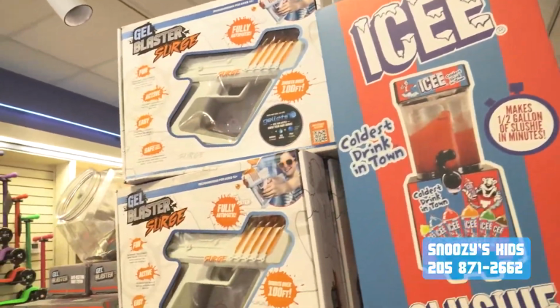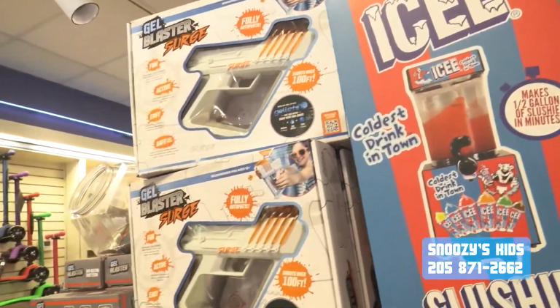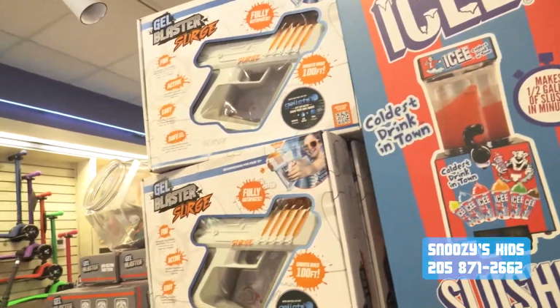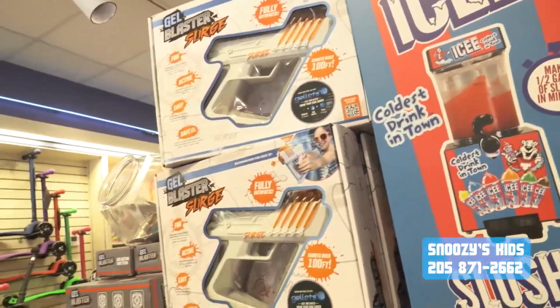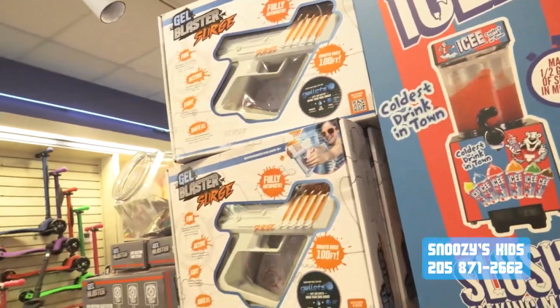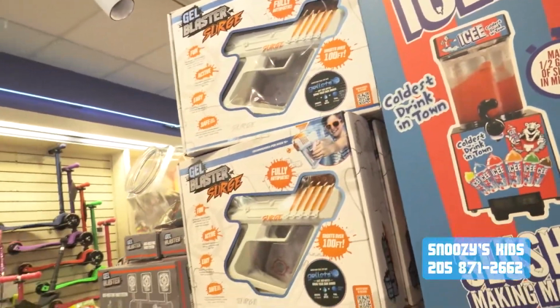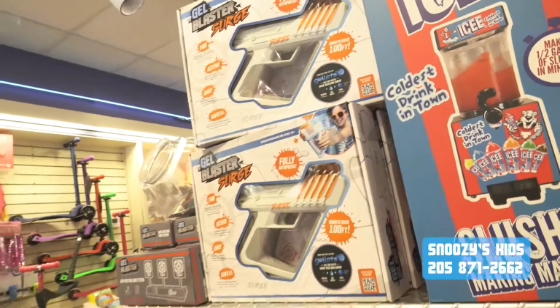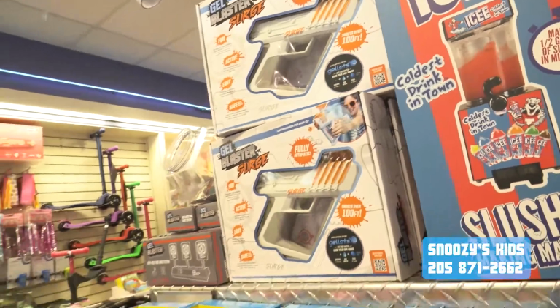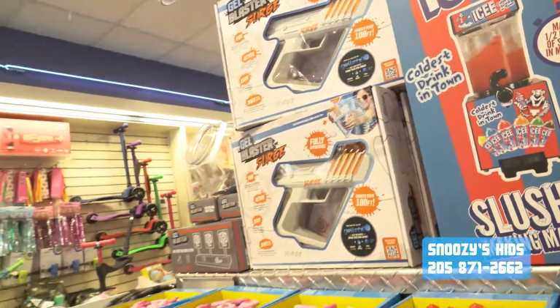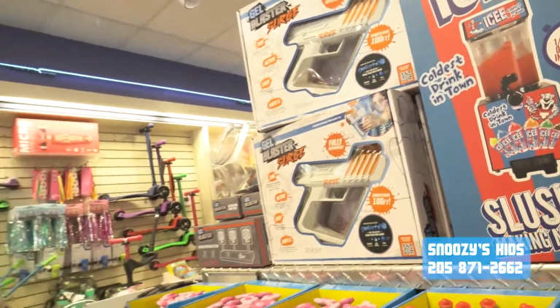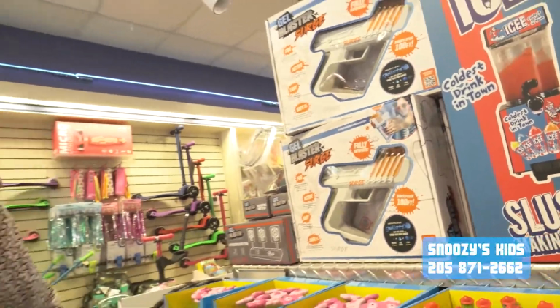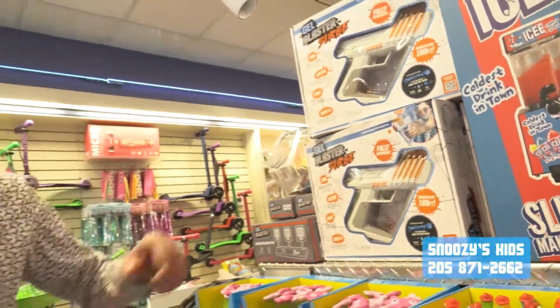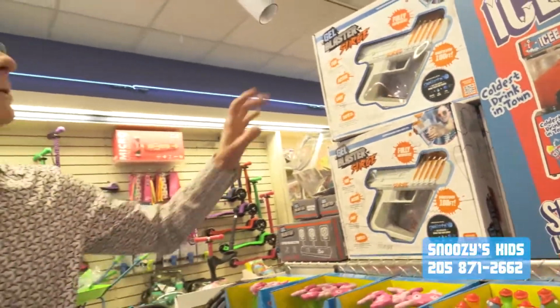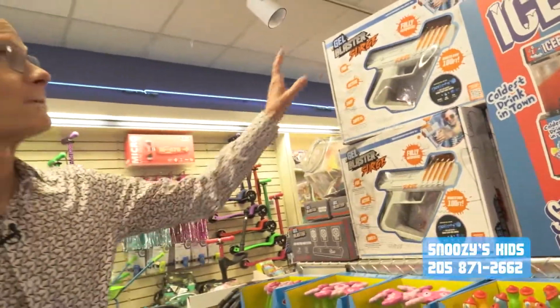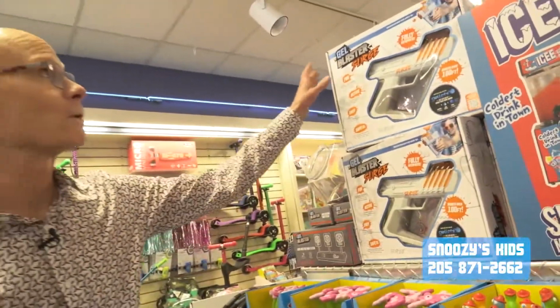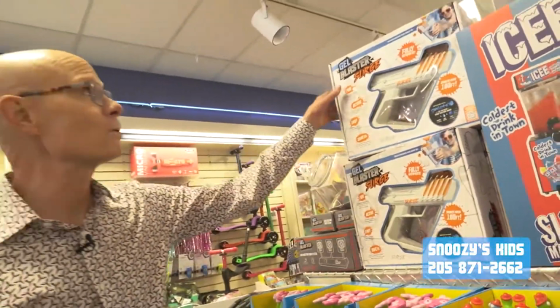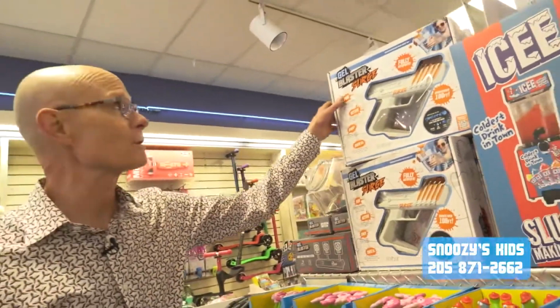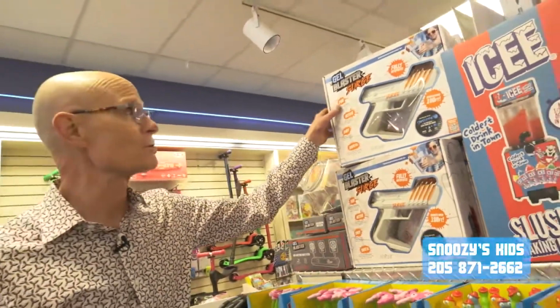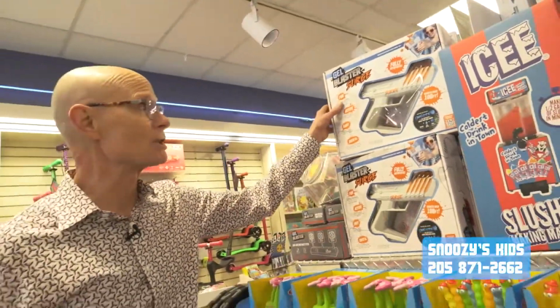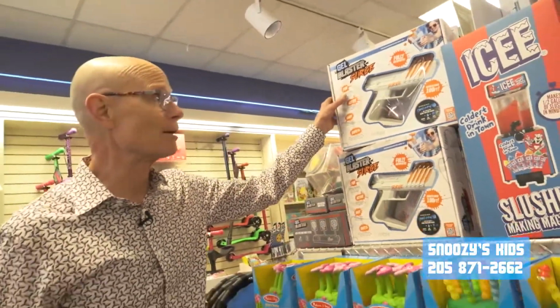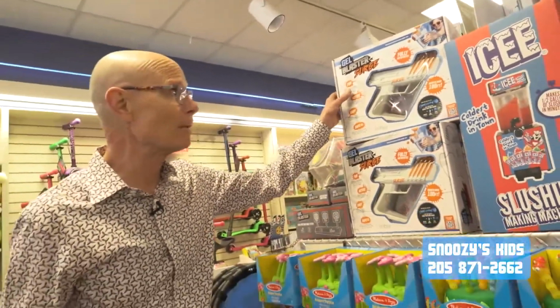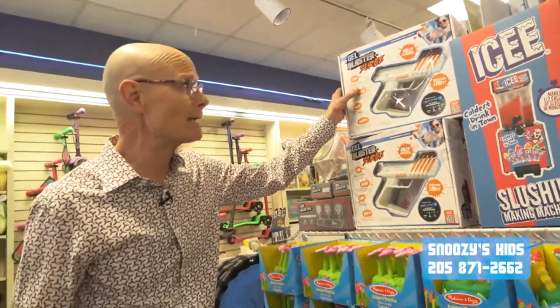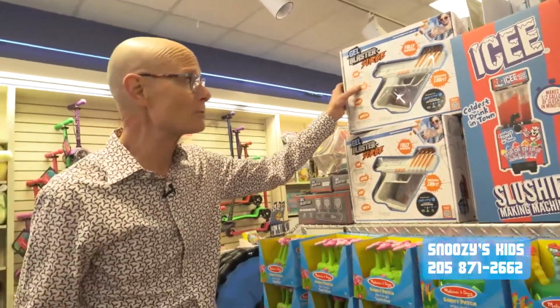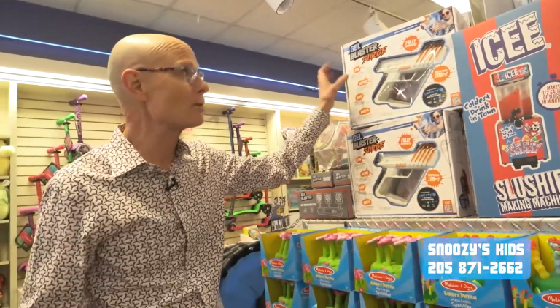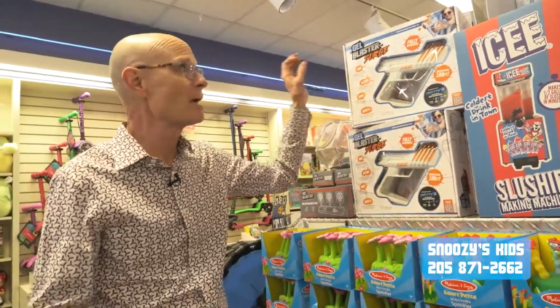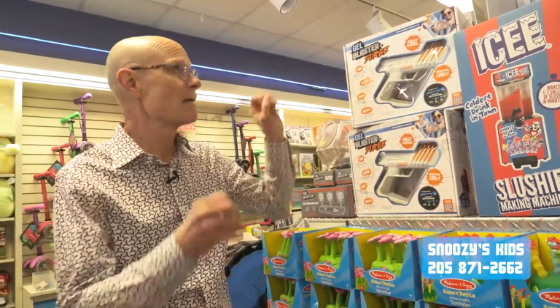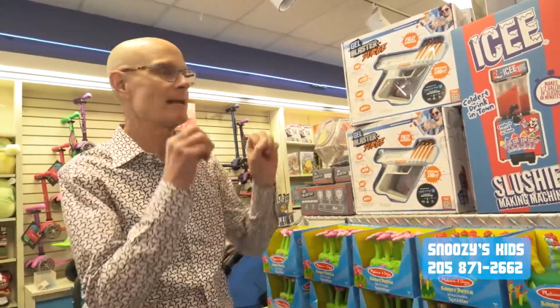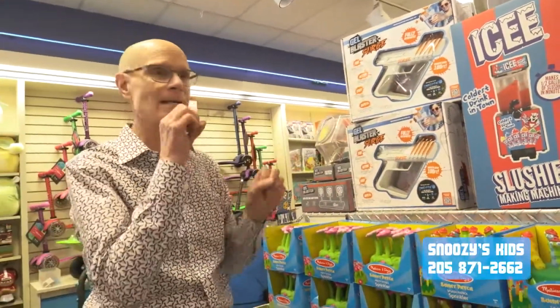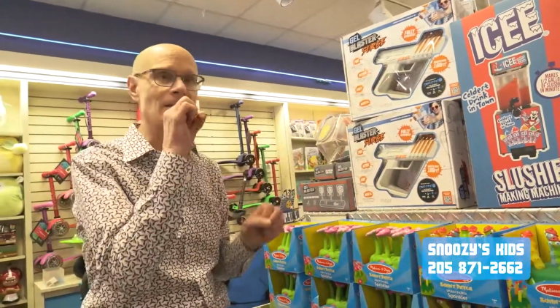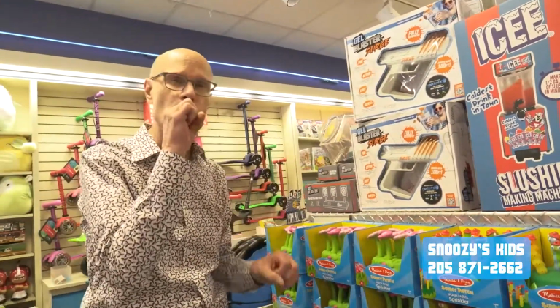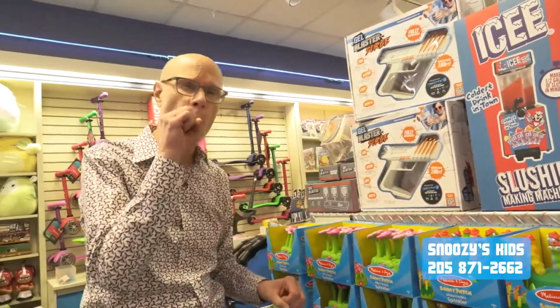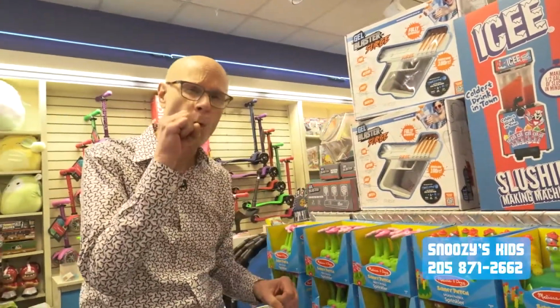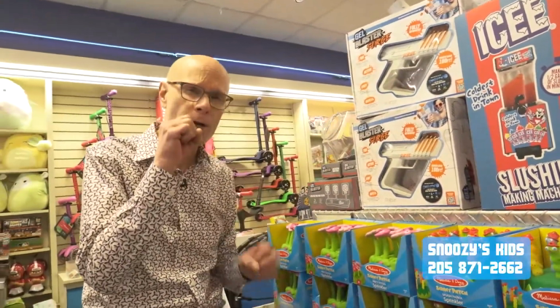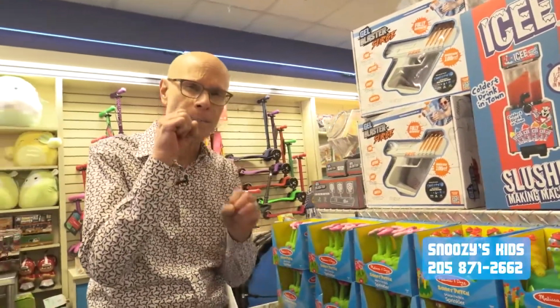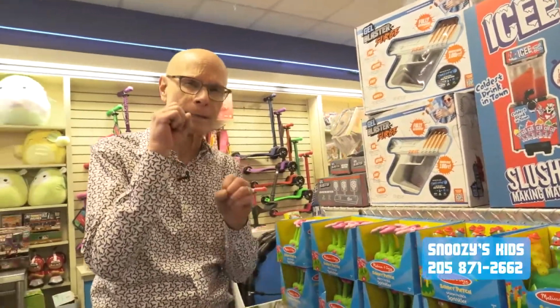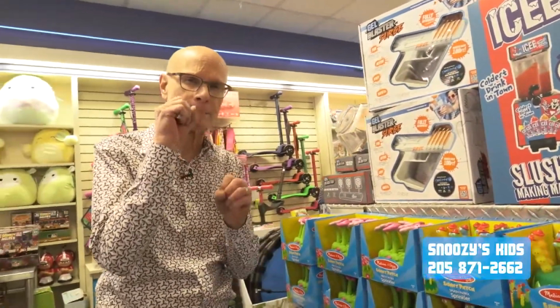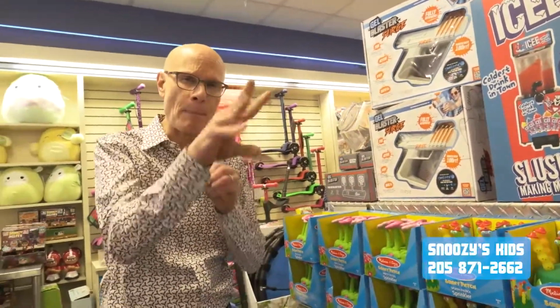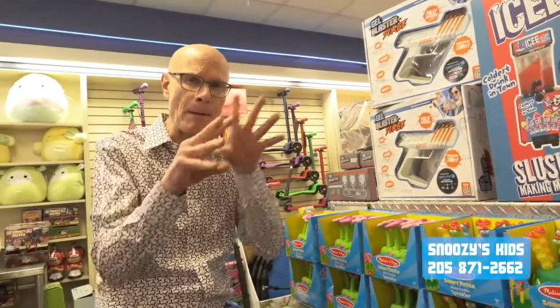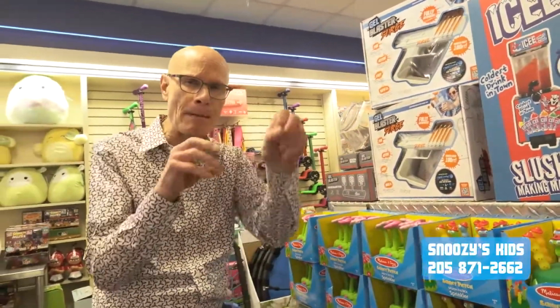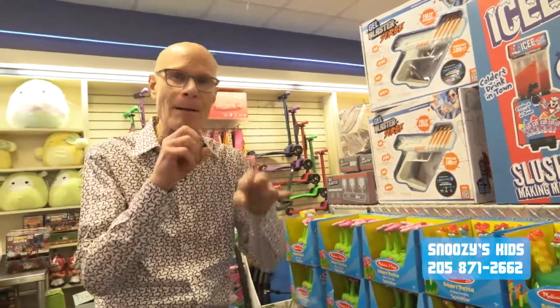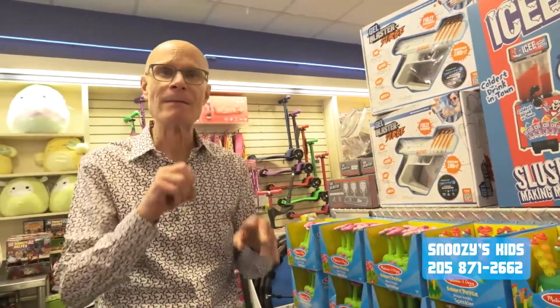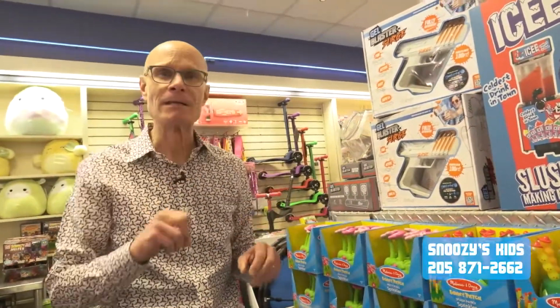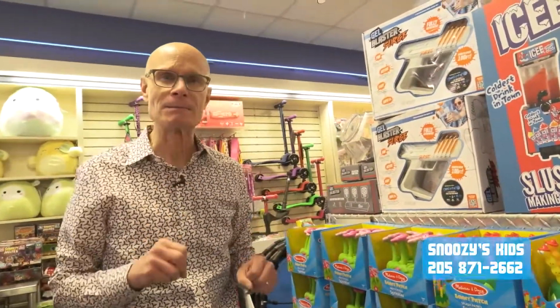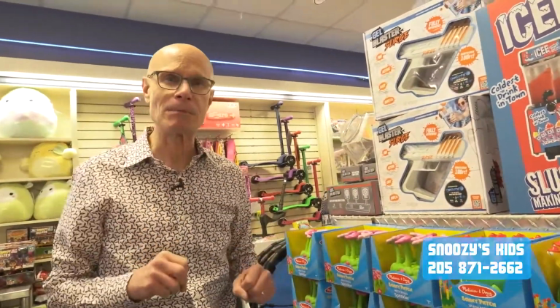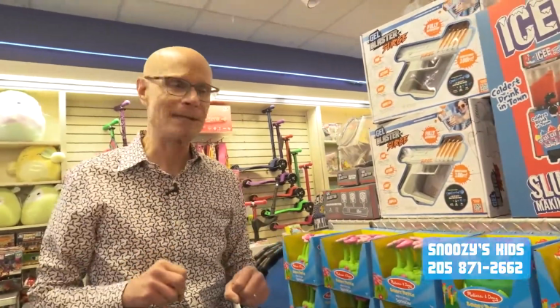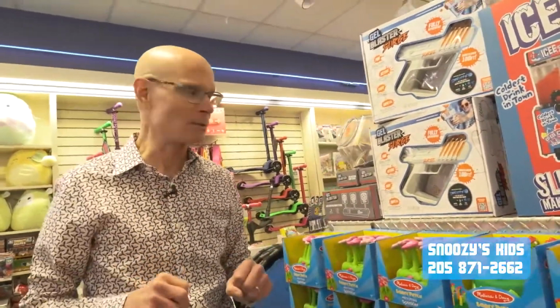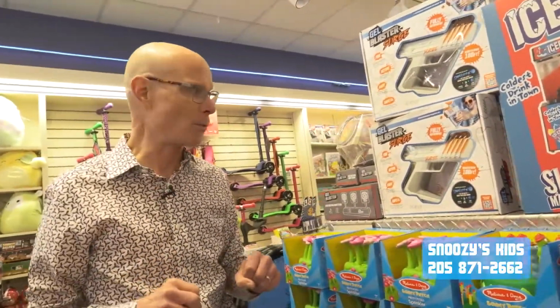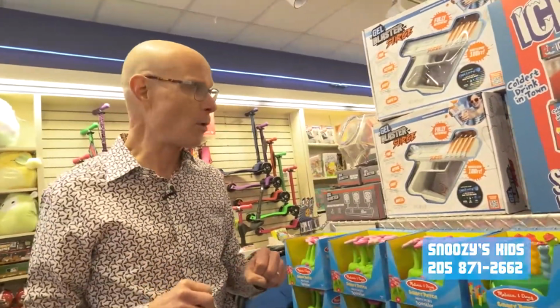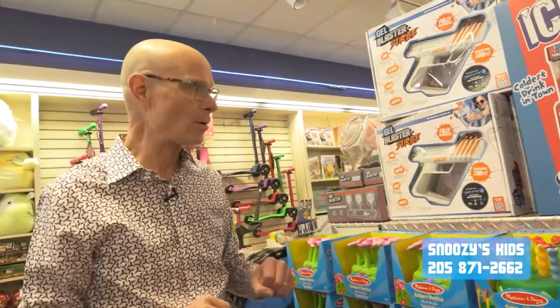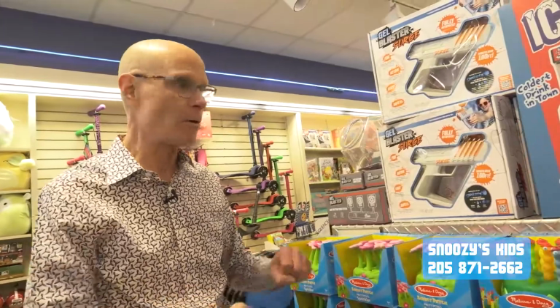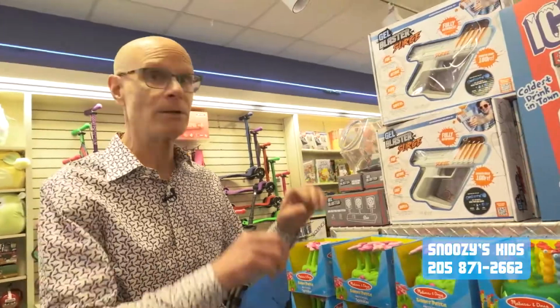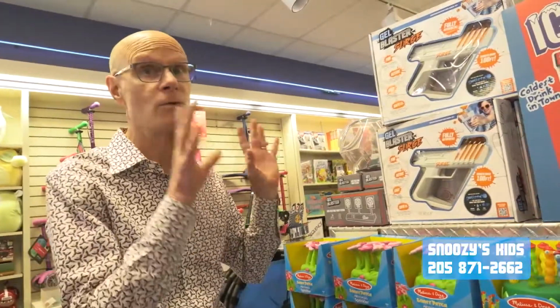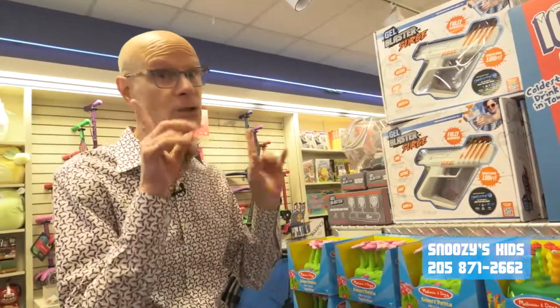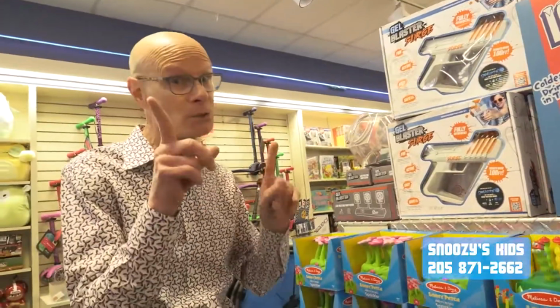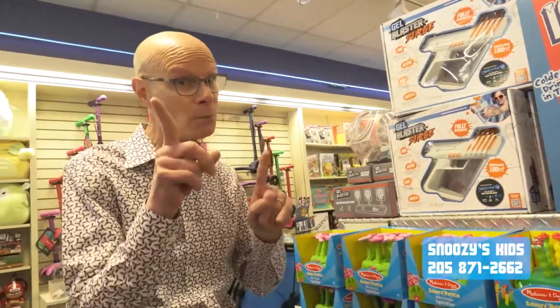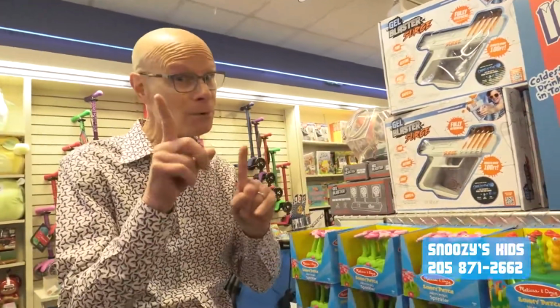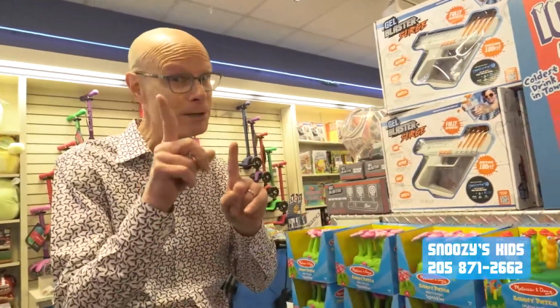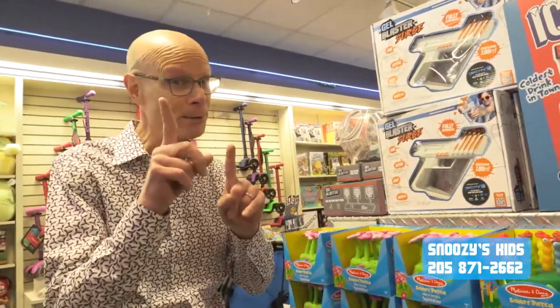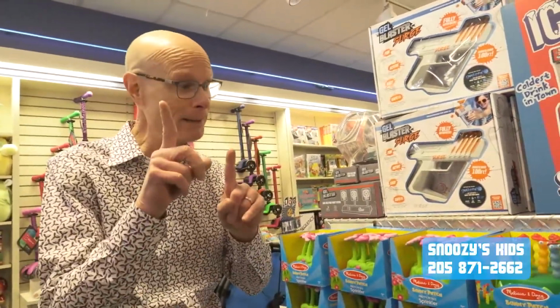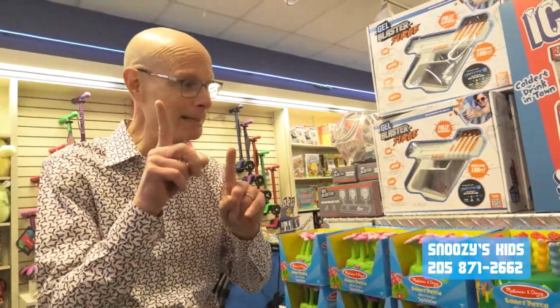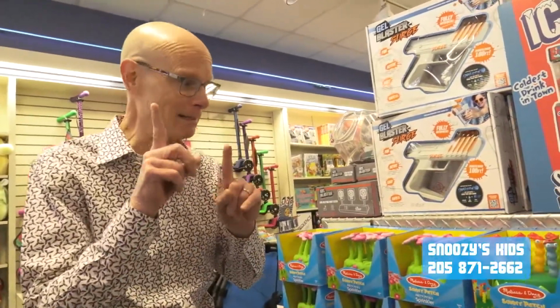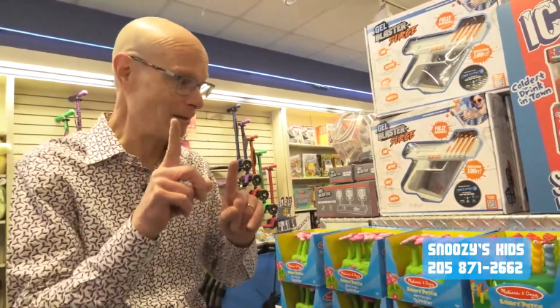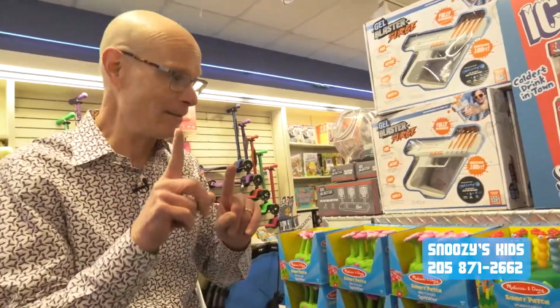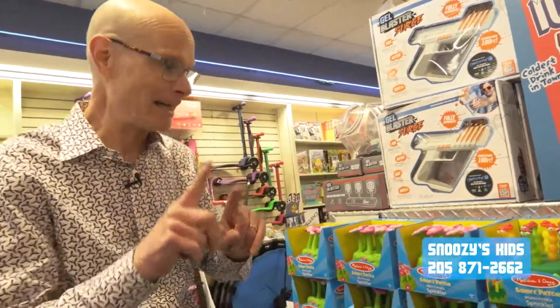I'm going to show you some of our favorite ones. Of course, our gel blaster that has these water pillows — it splats the water on you. Just water, no paint. Love that.